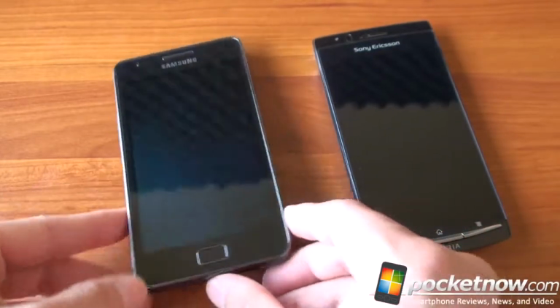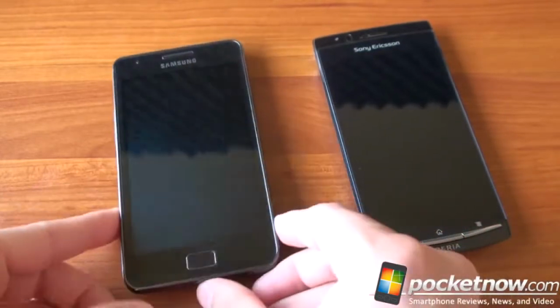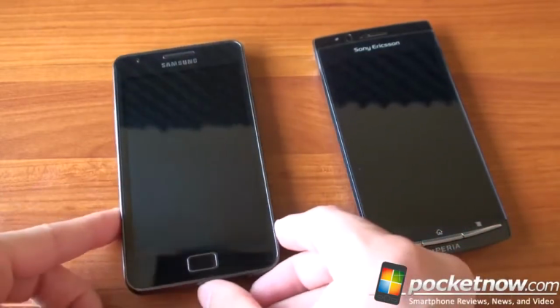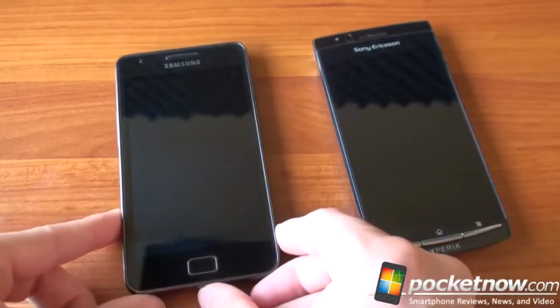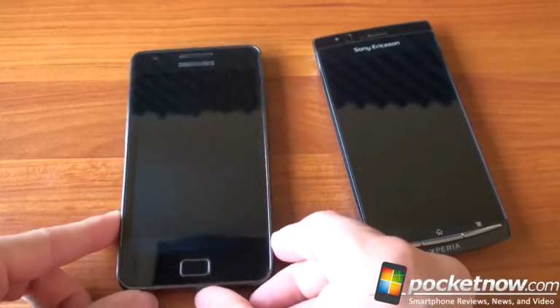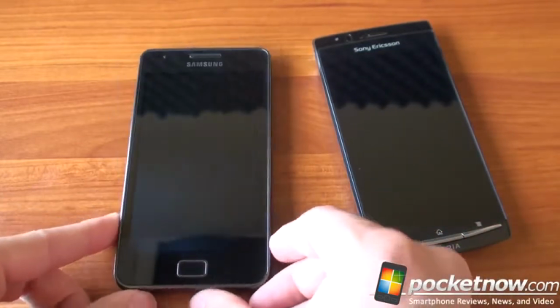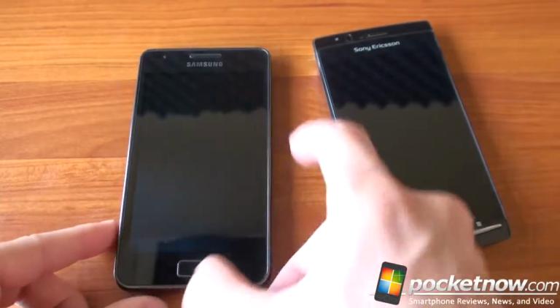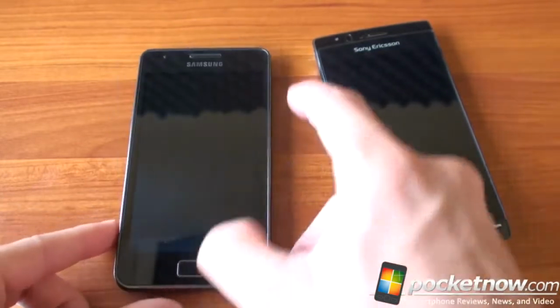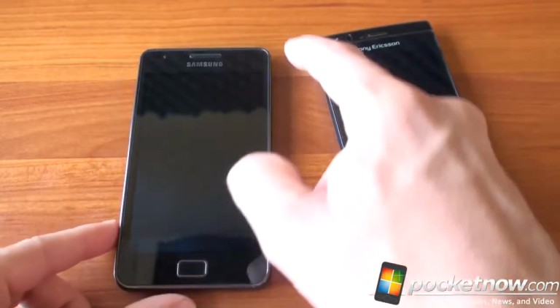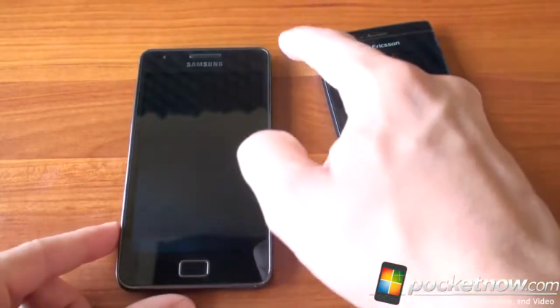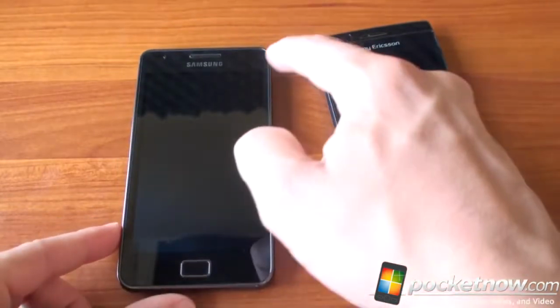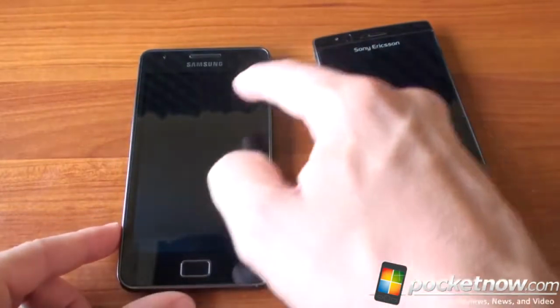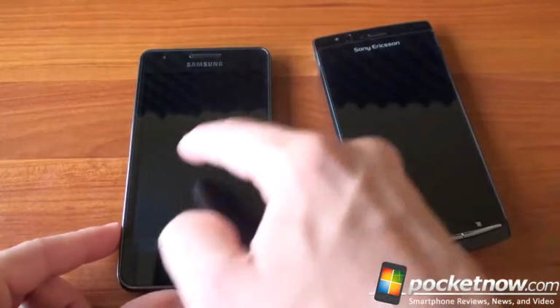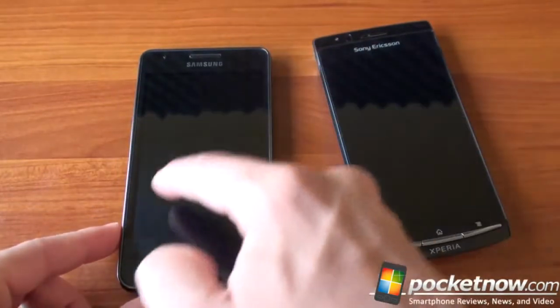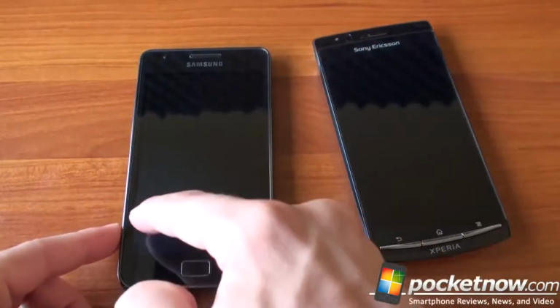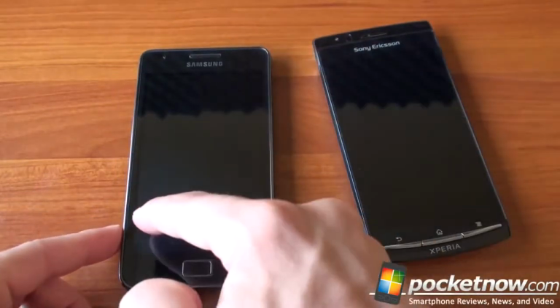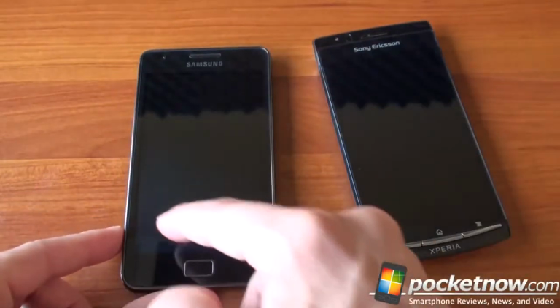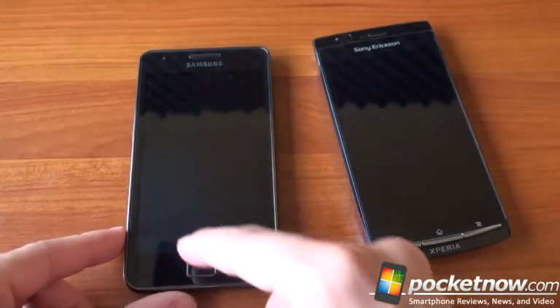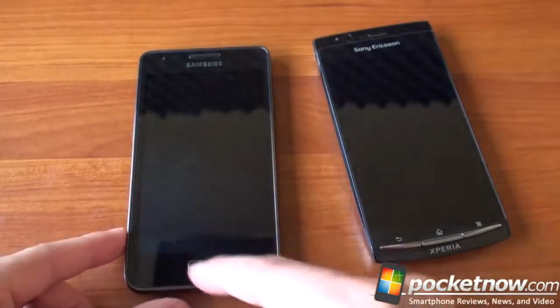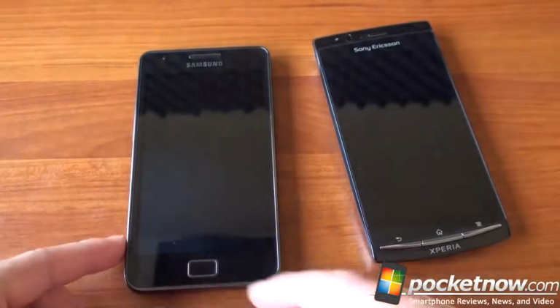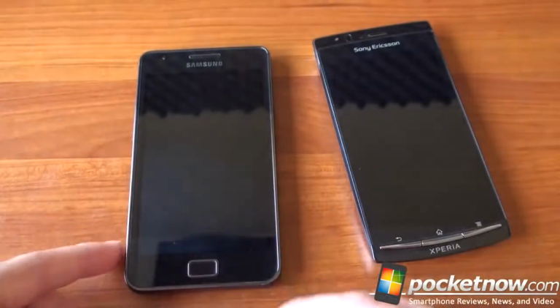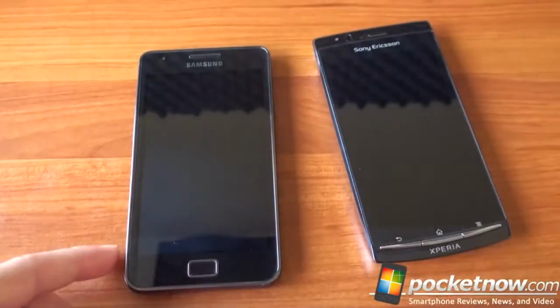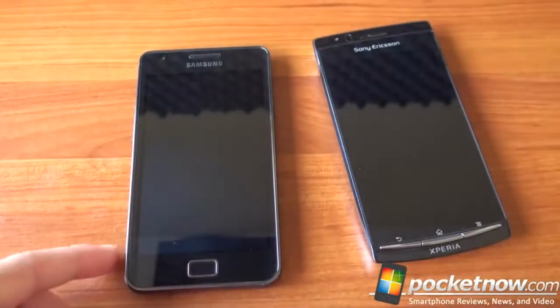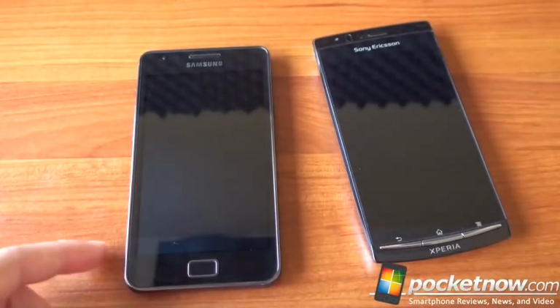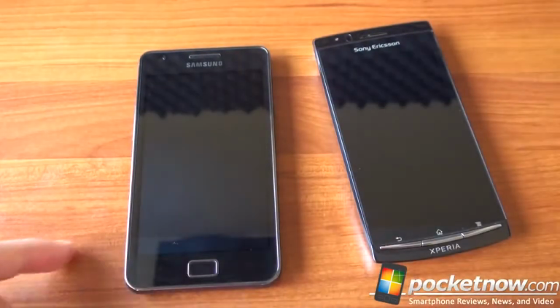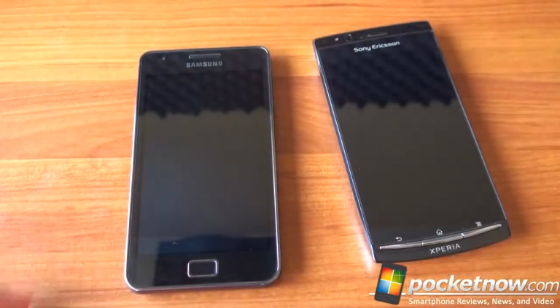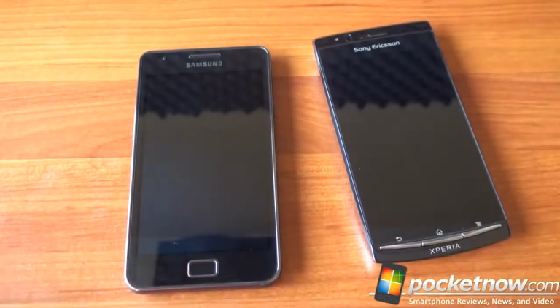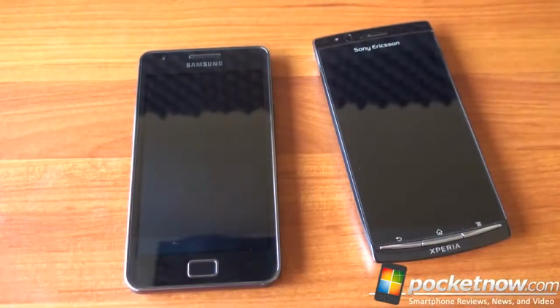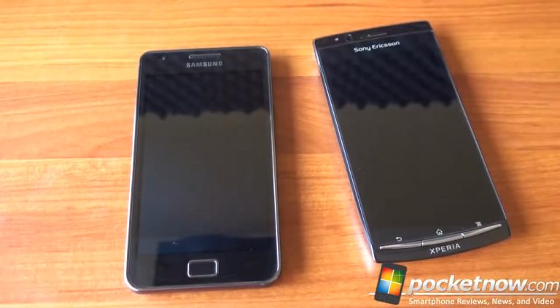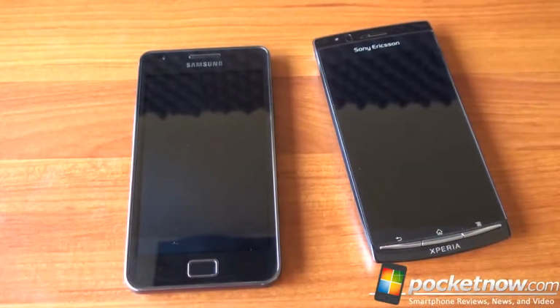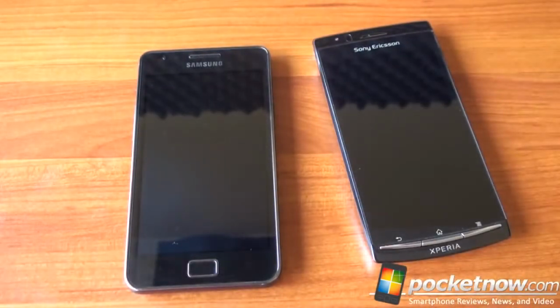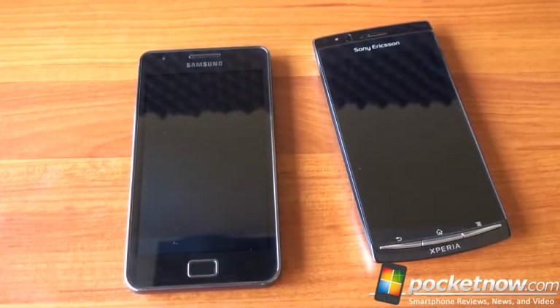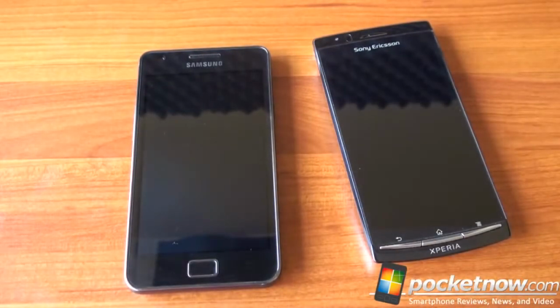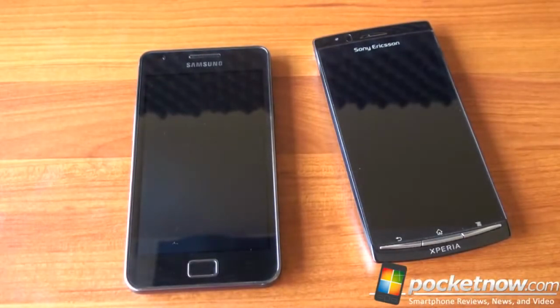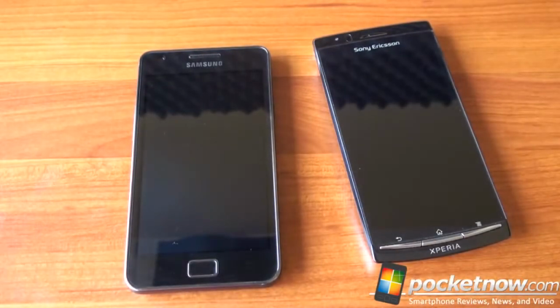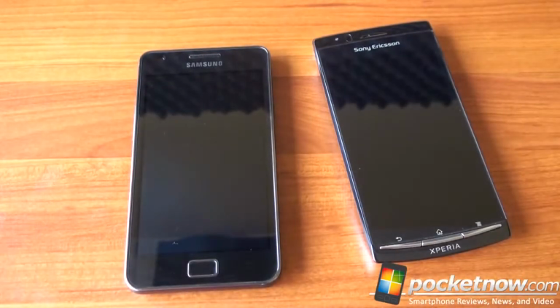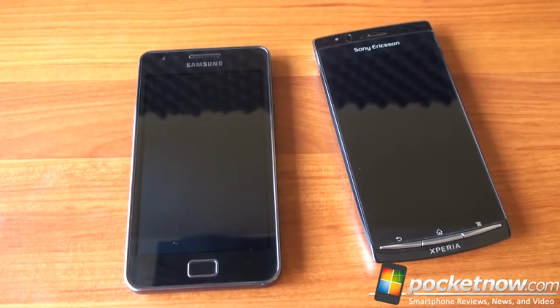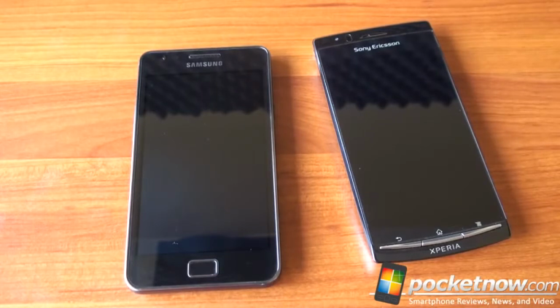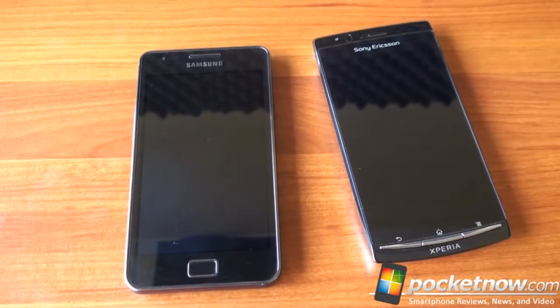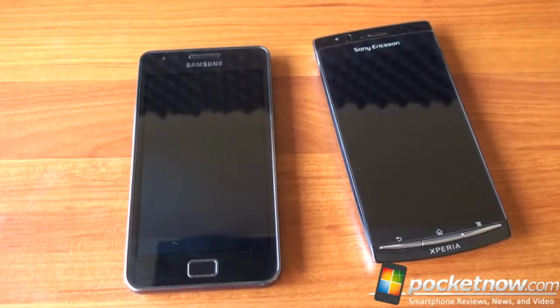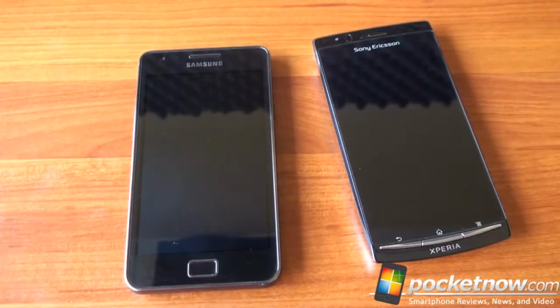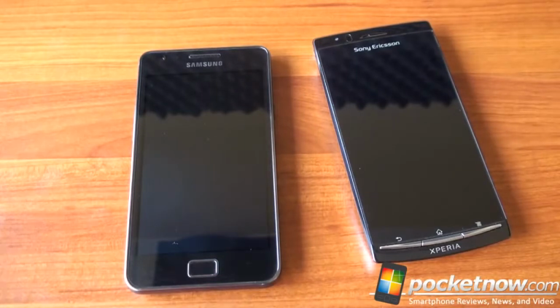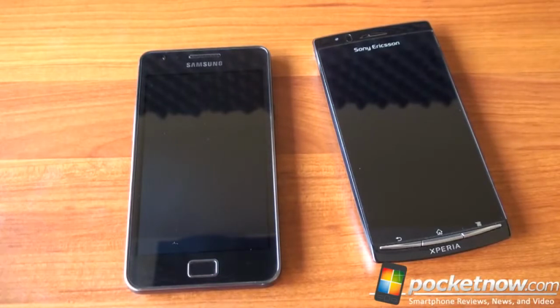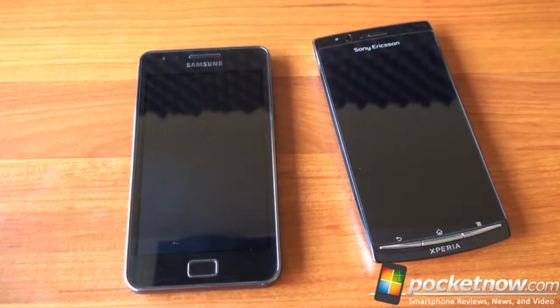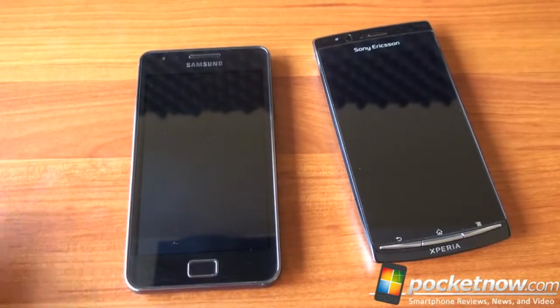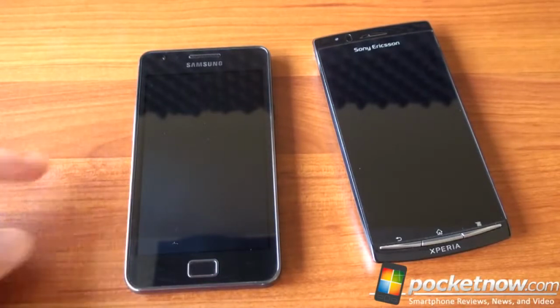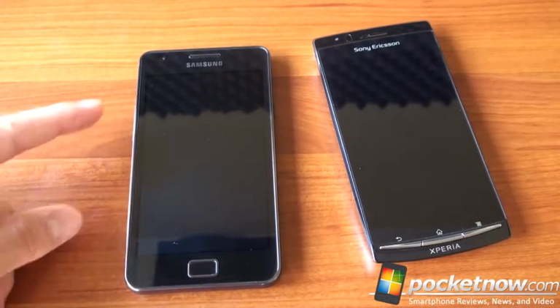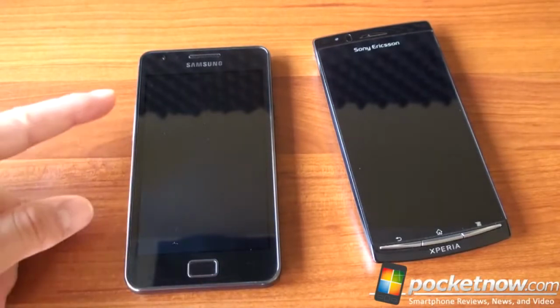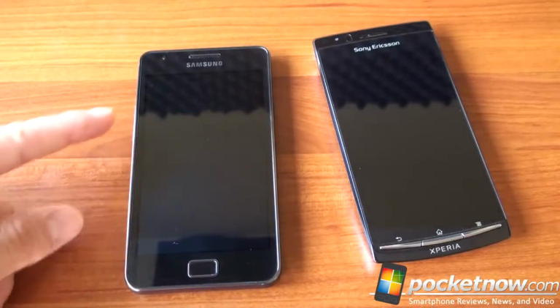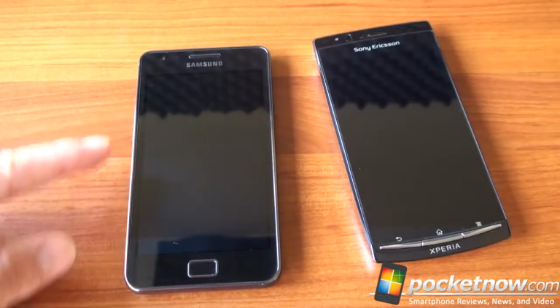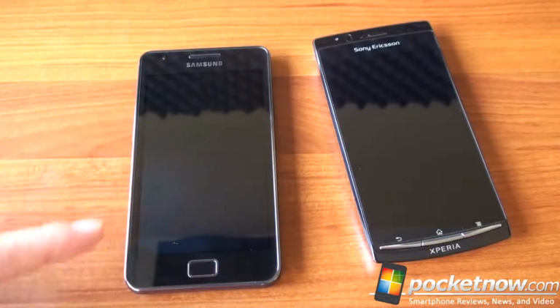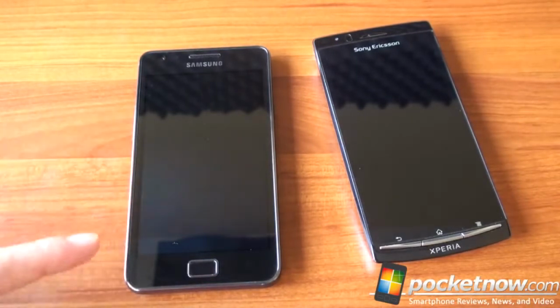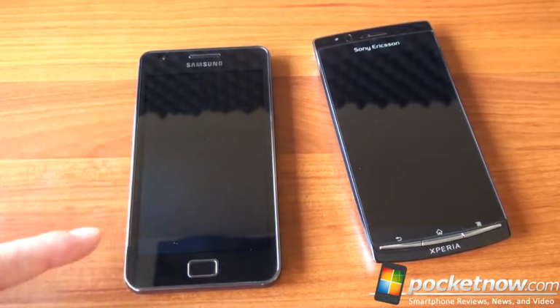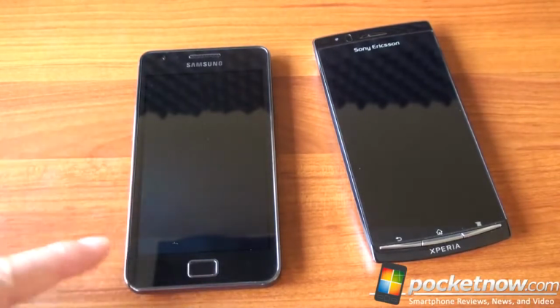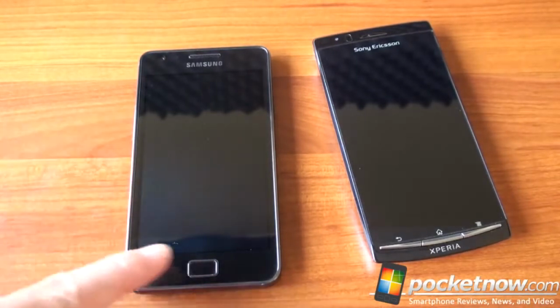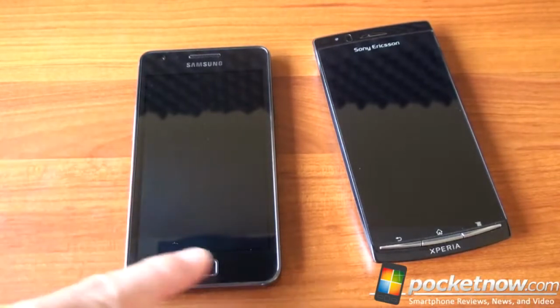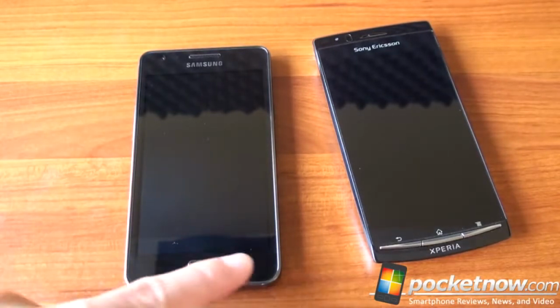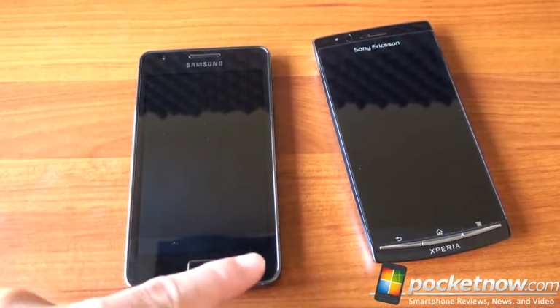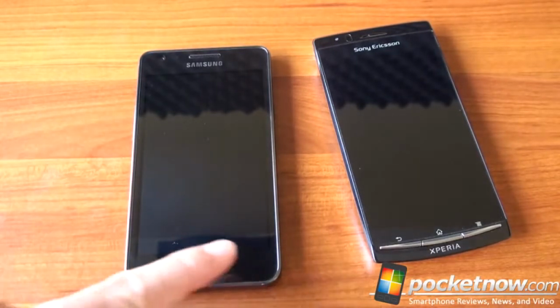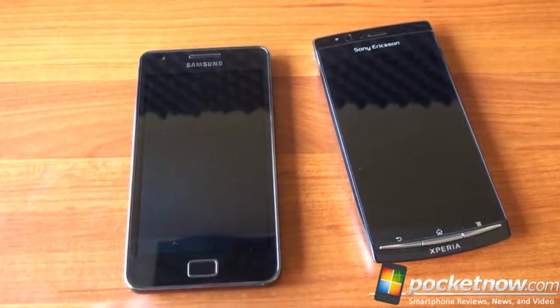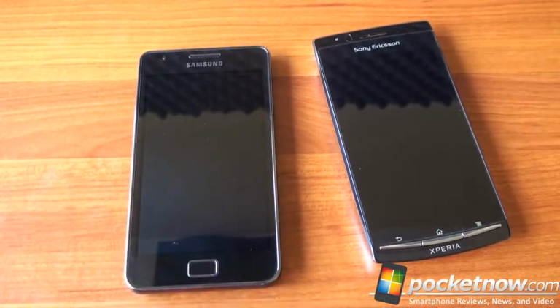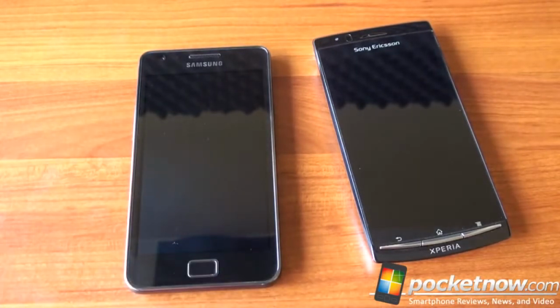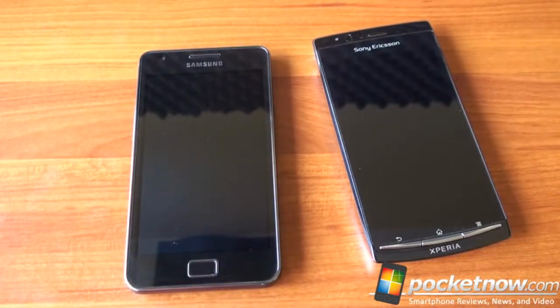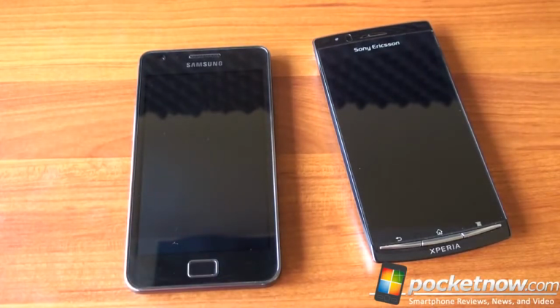The Galaxy S2 has a 4.3-inch display with a resolution of WVGA, which is 800 by 480 — really the most common resolution these days.